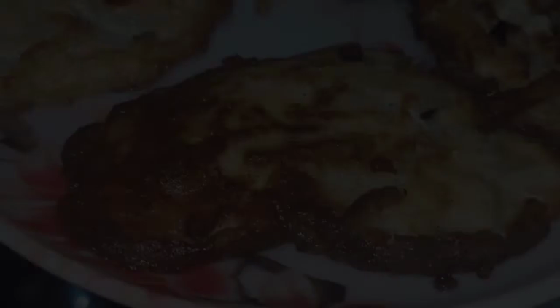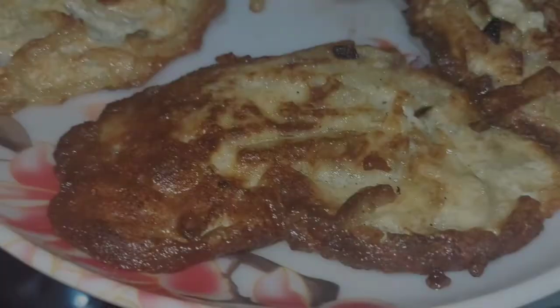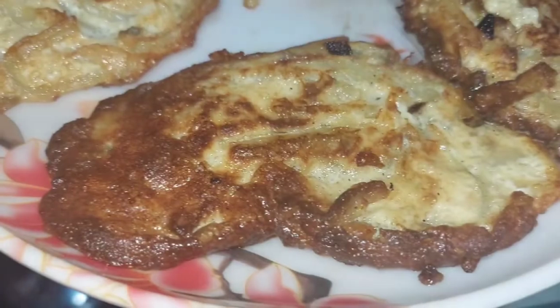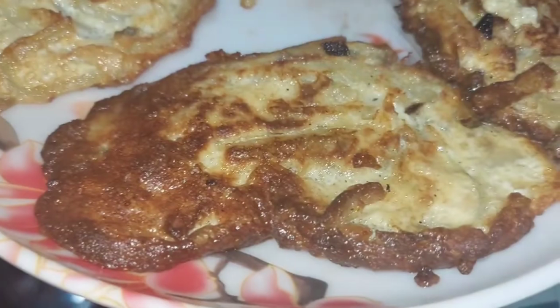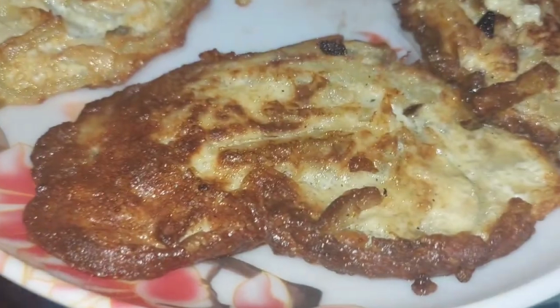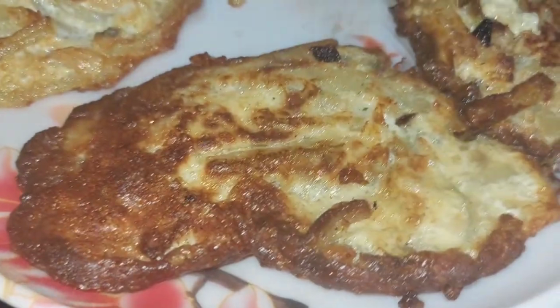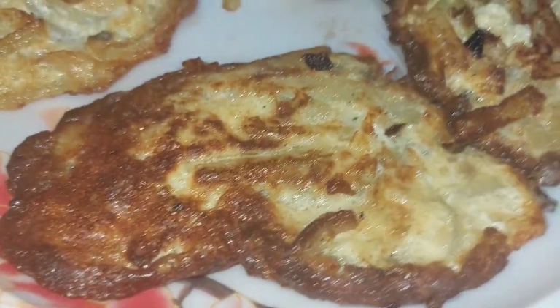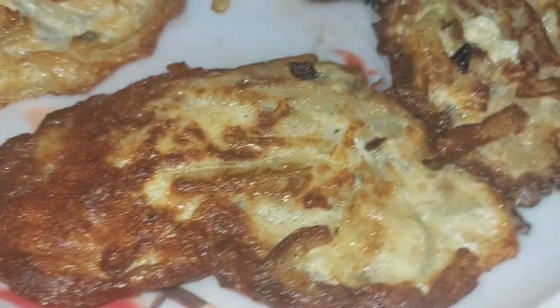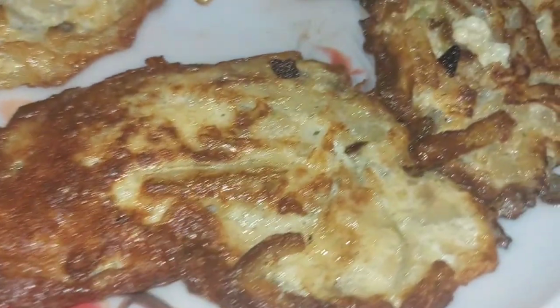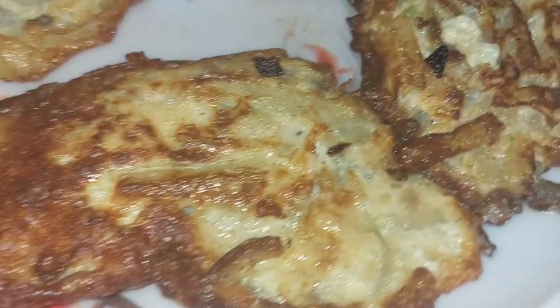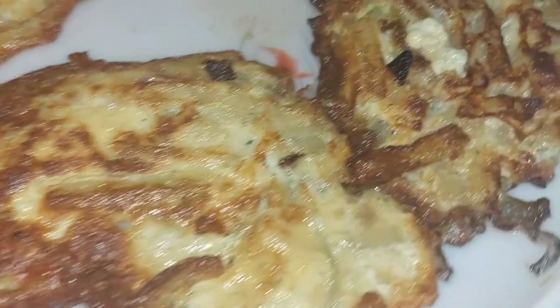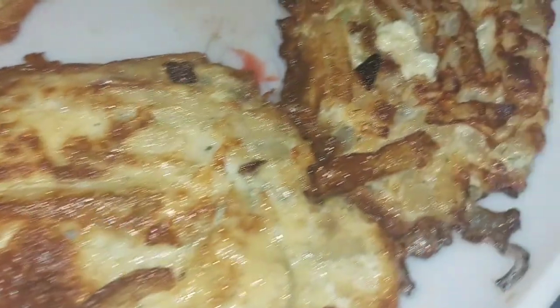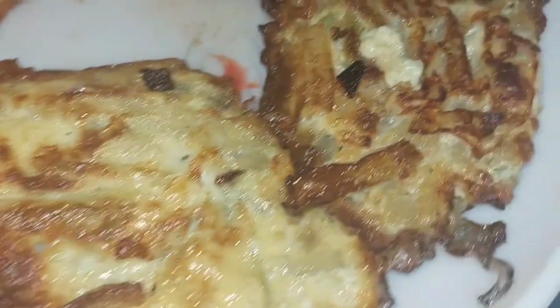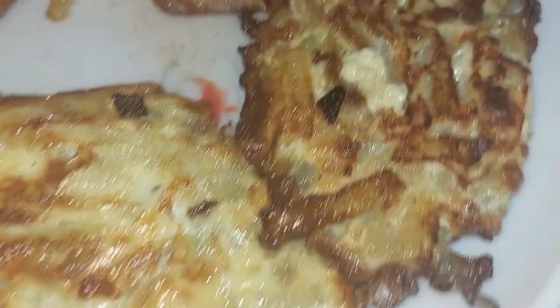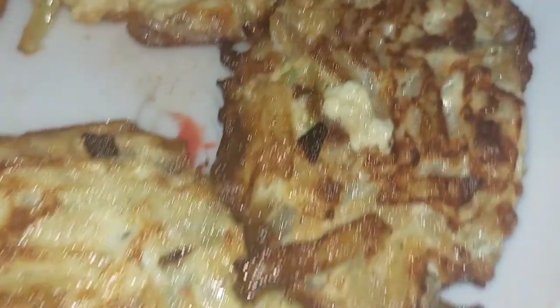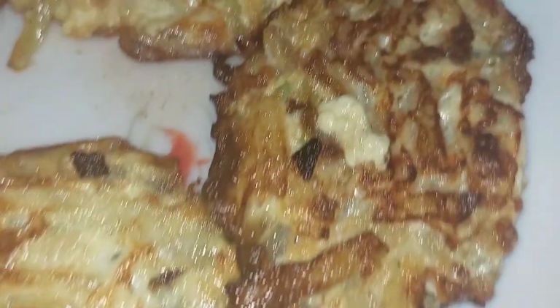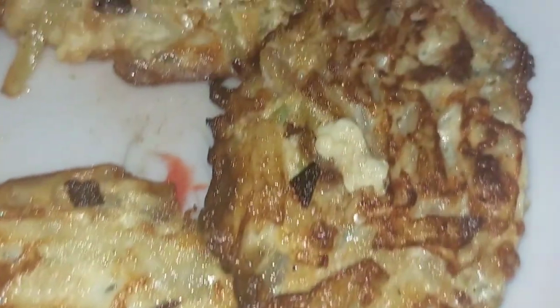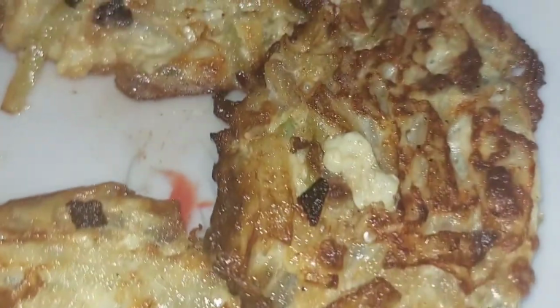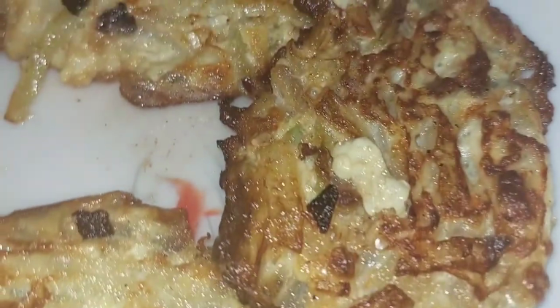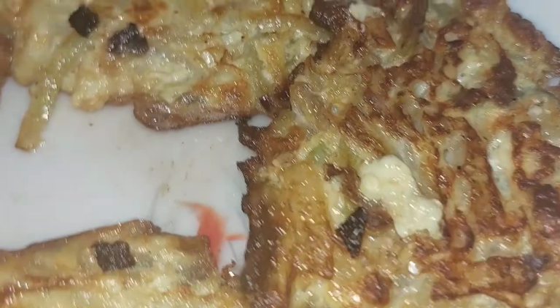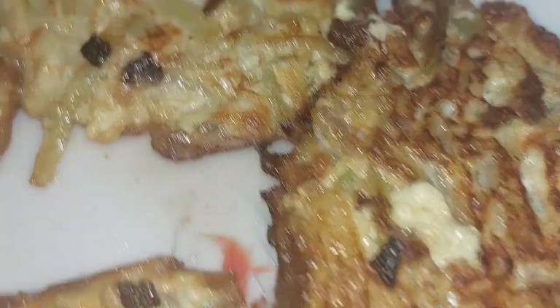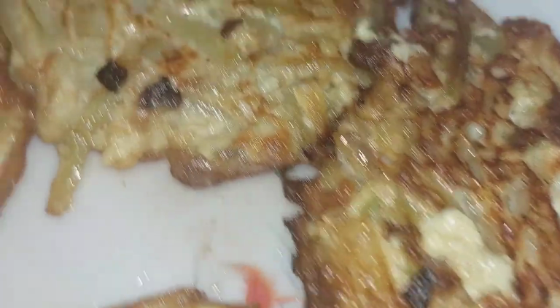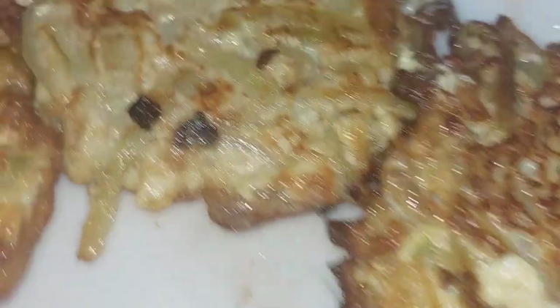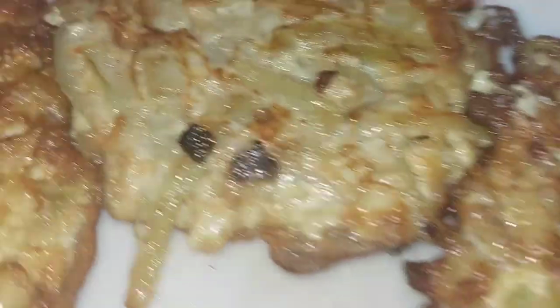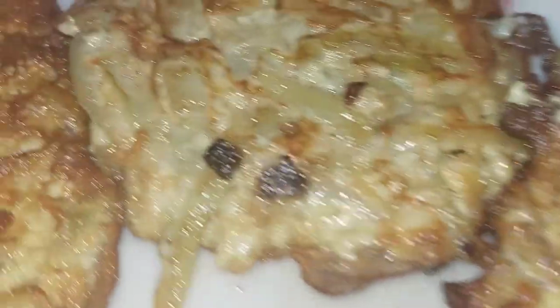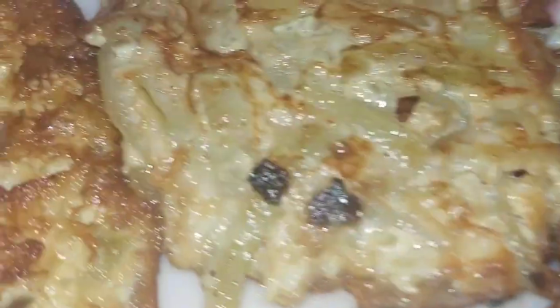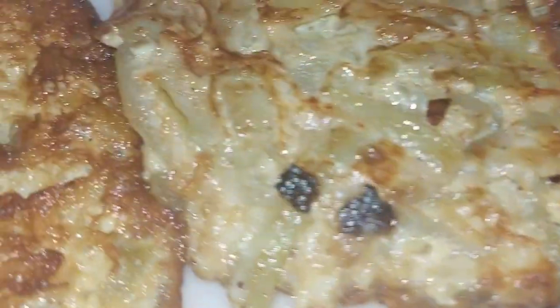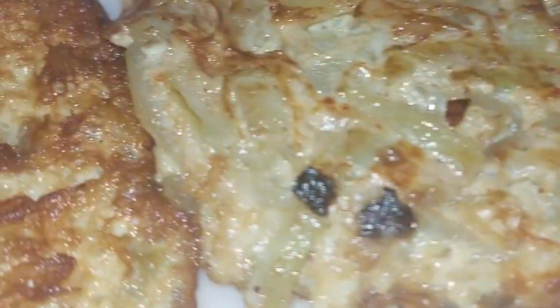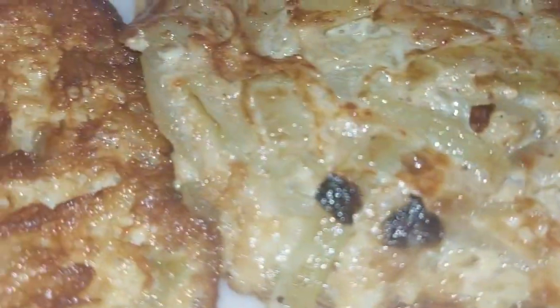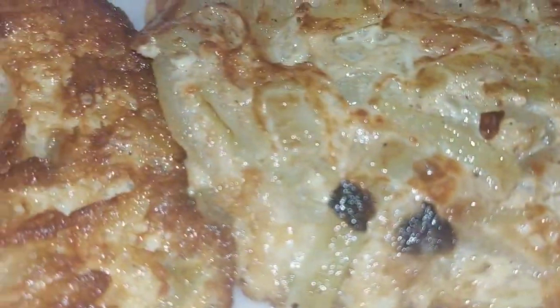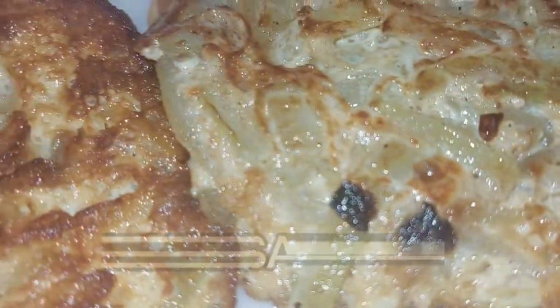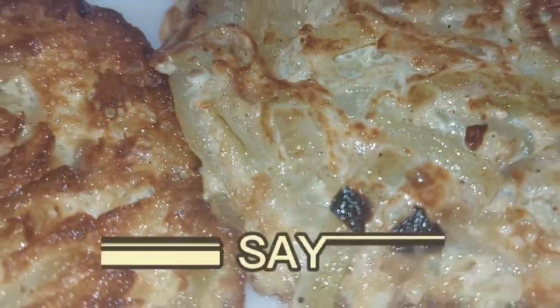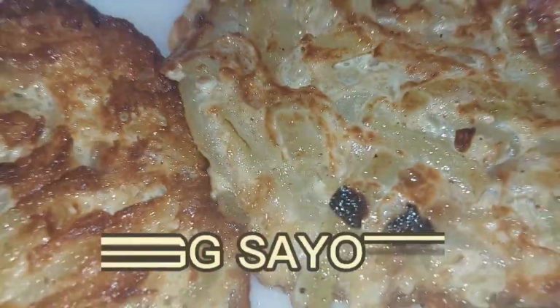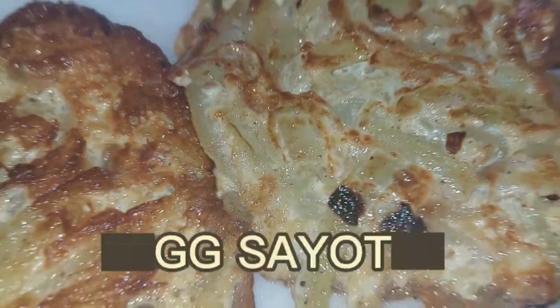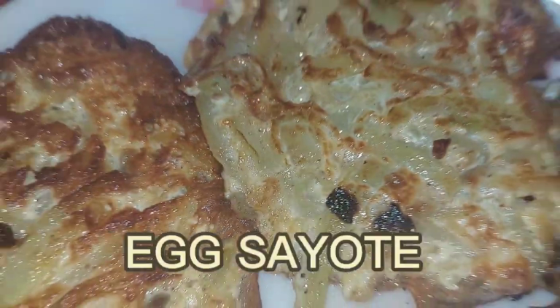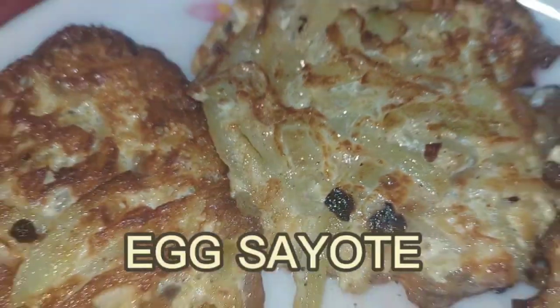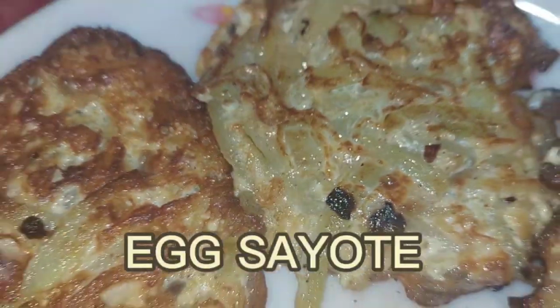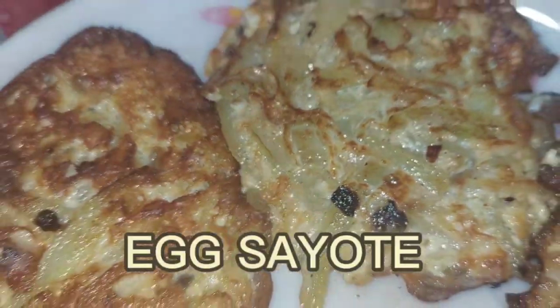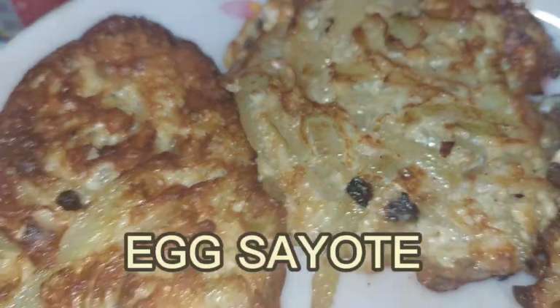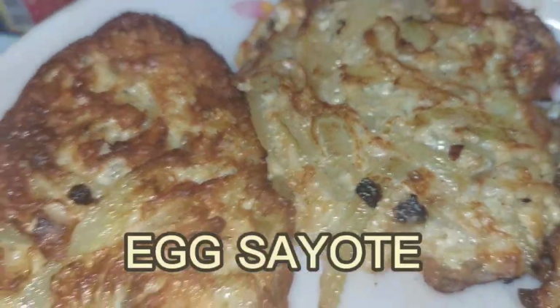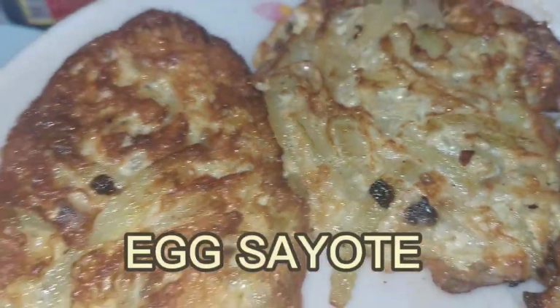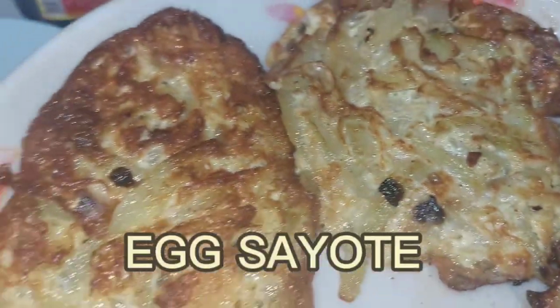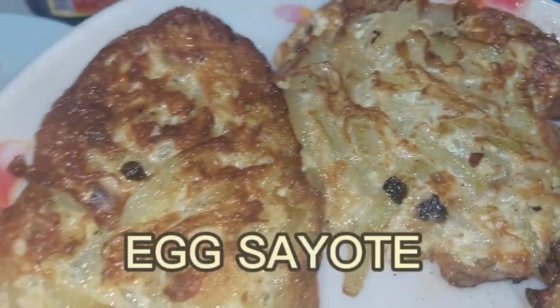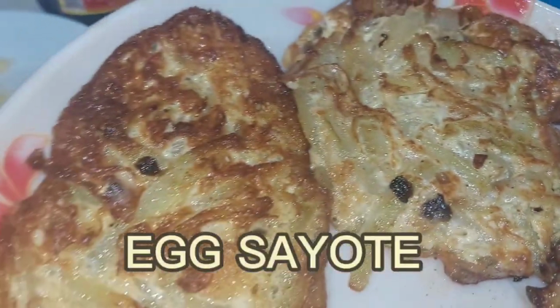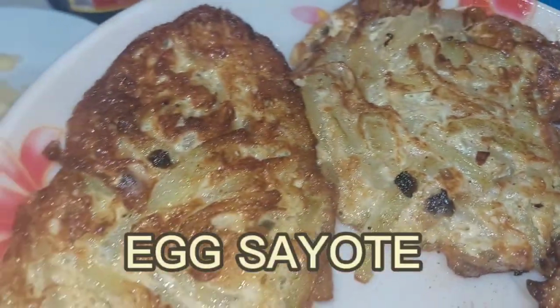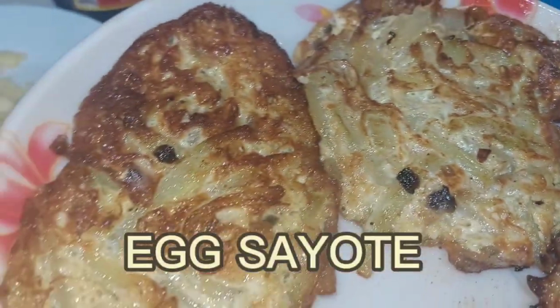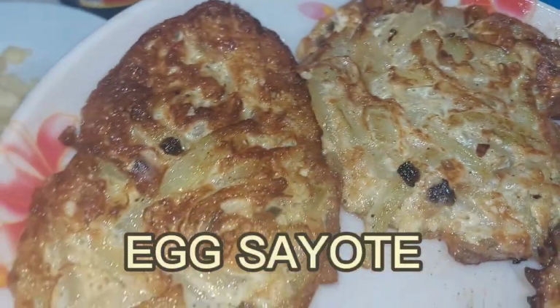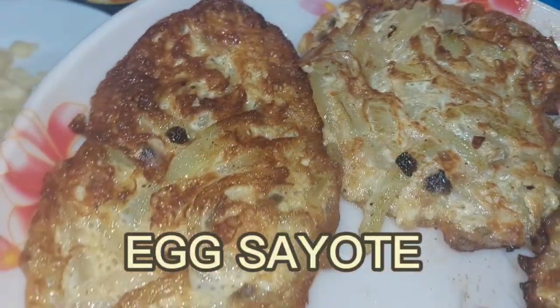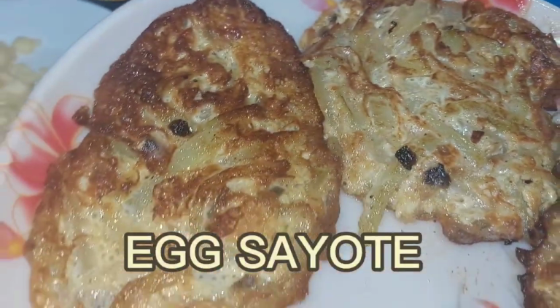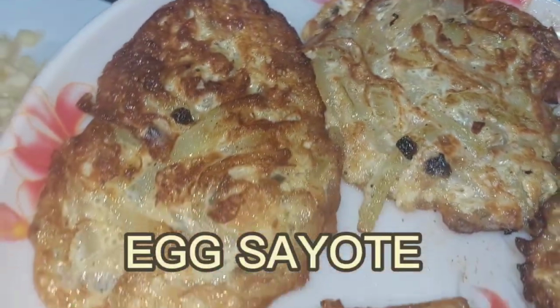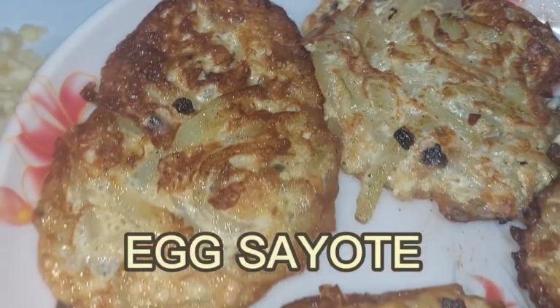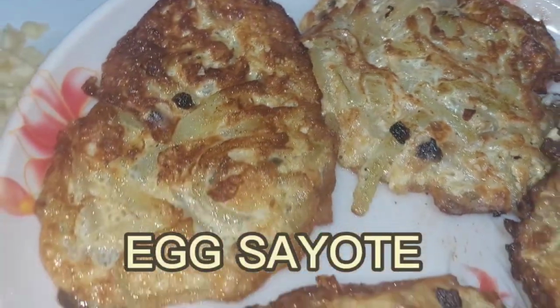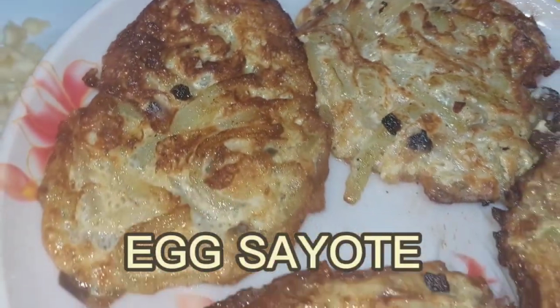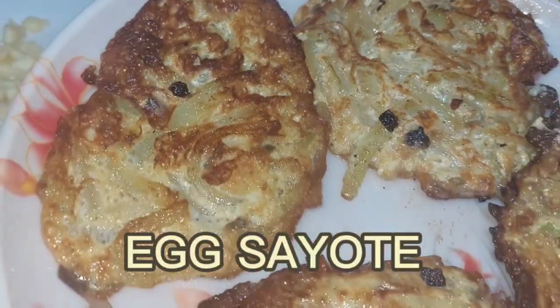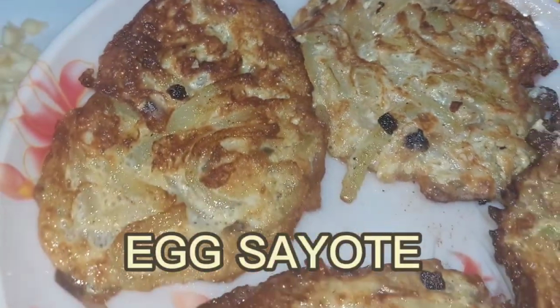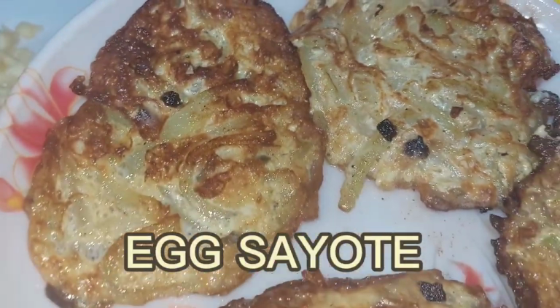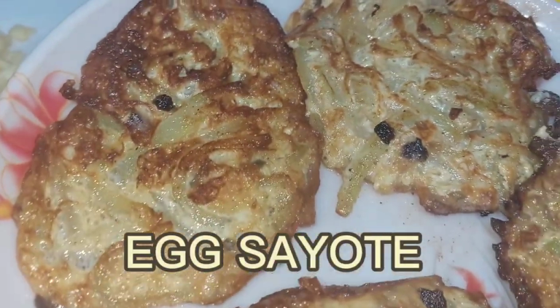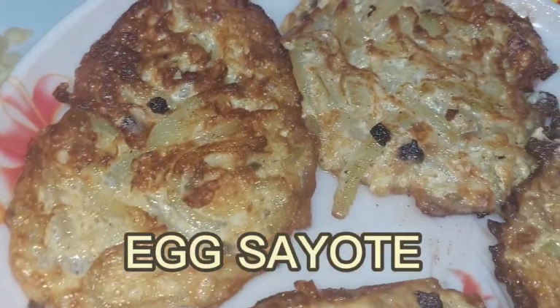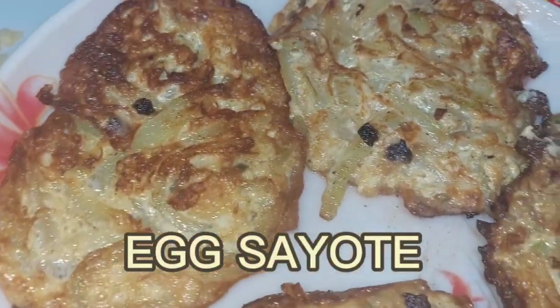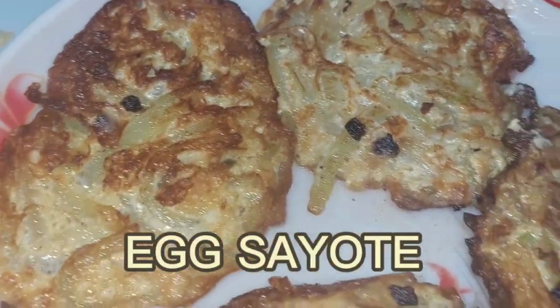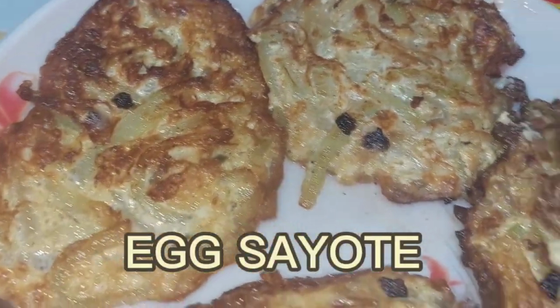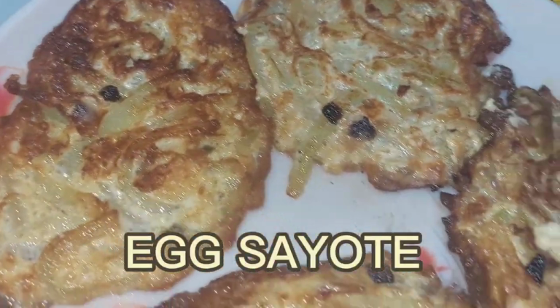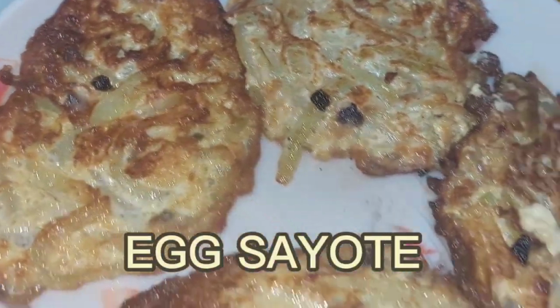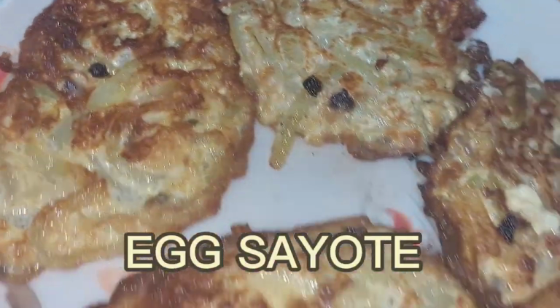Hi guys, for today's video we are going to cook Egg Sayote, a healthy food for you and your kids.